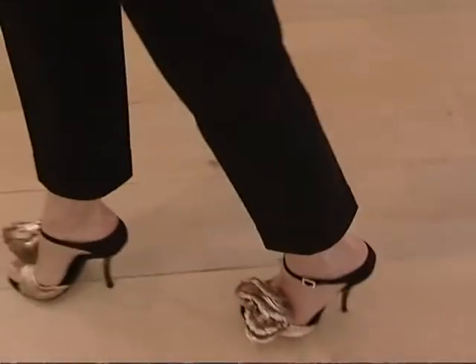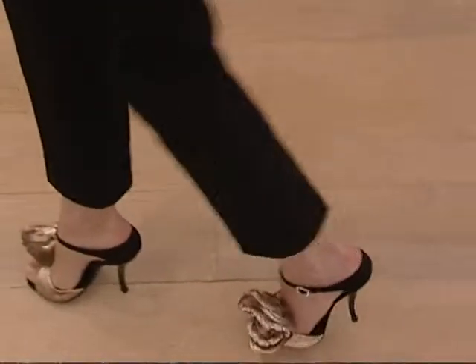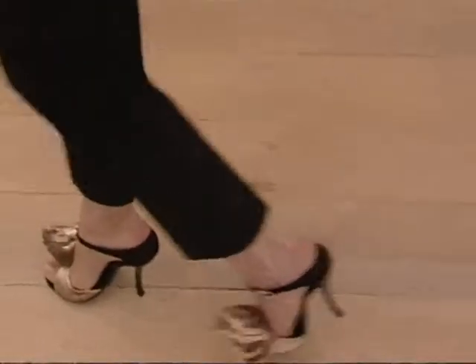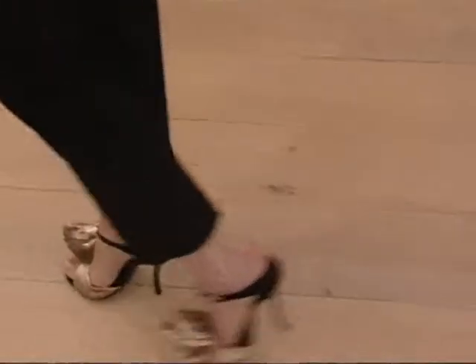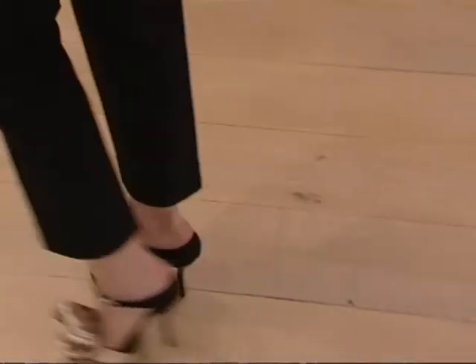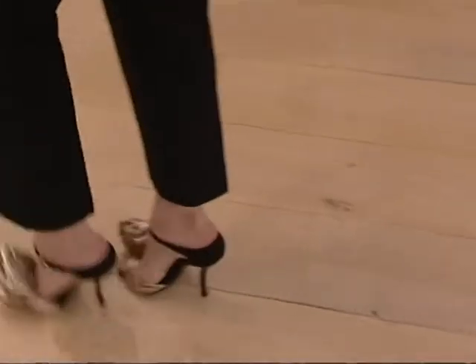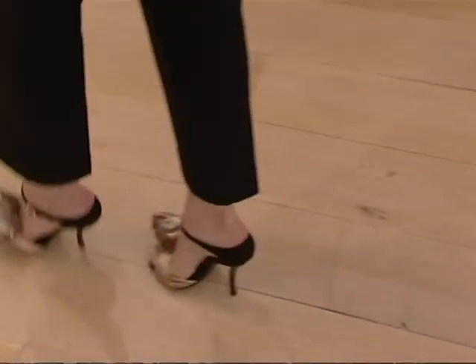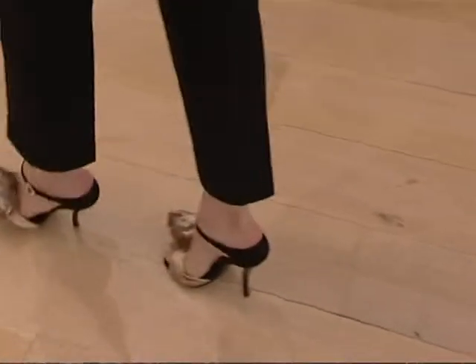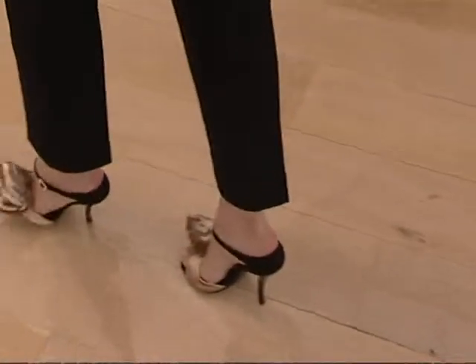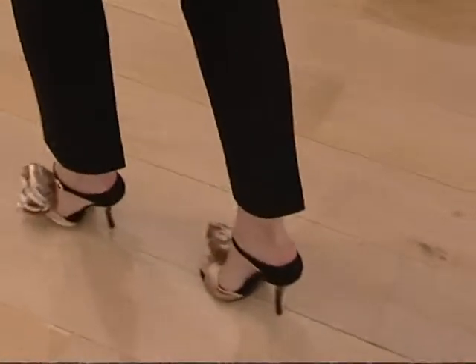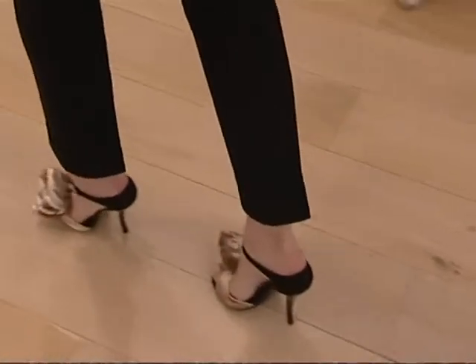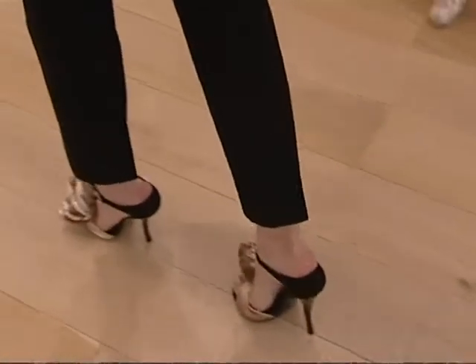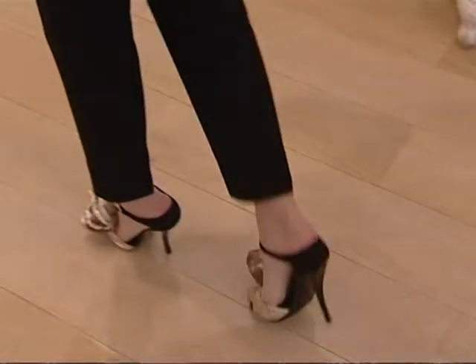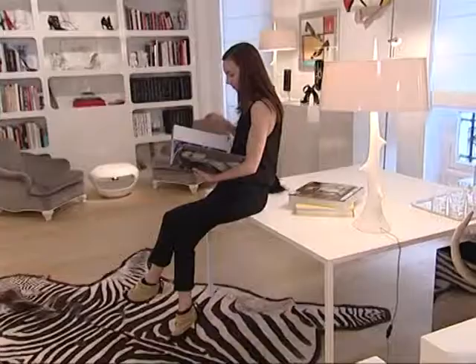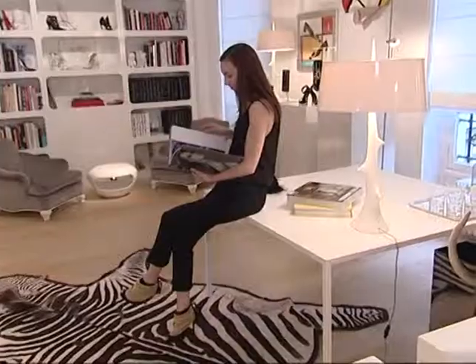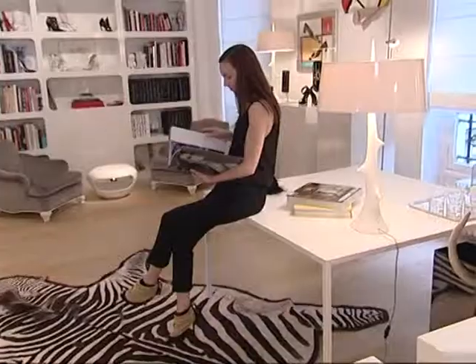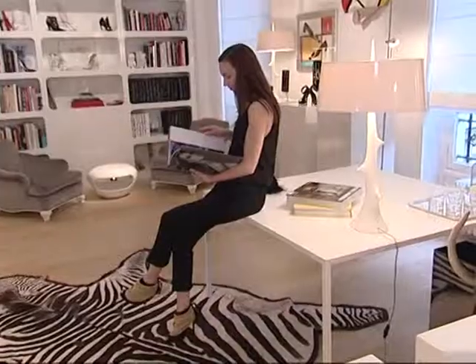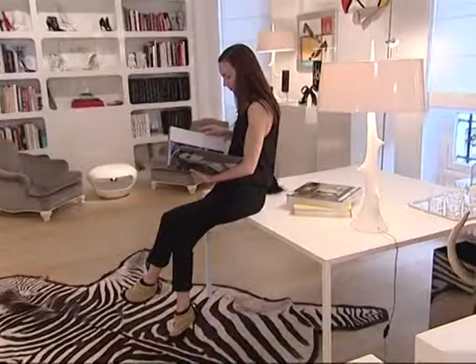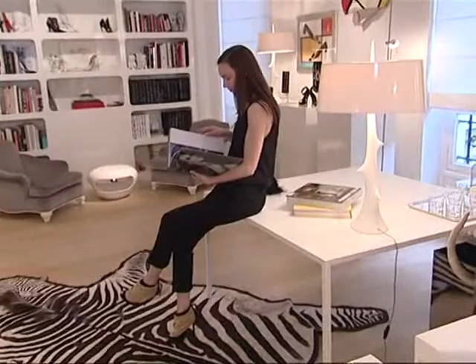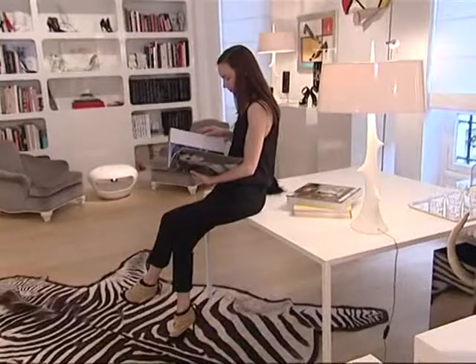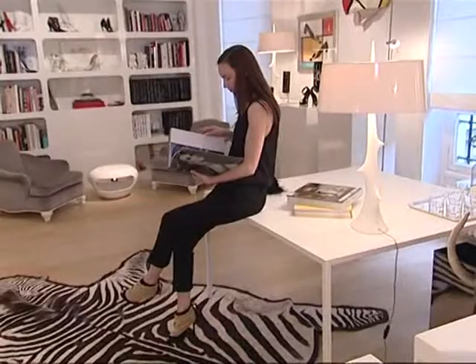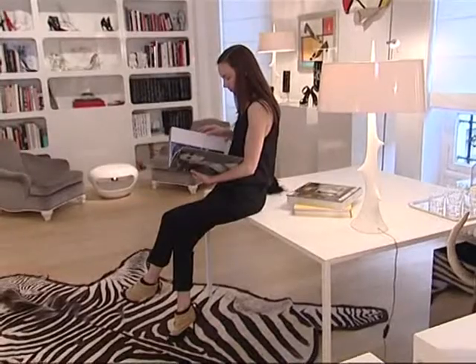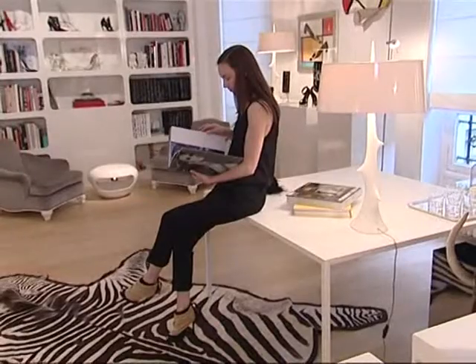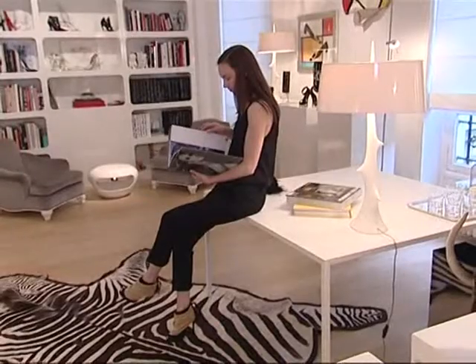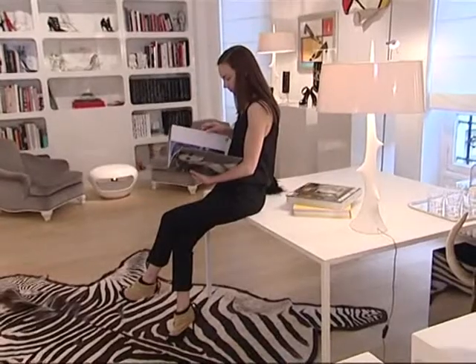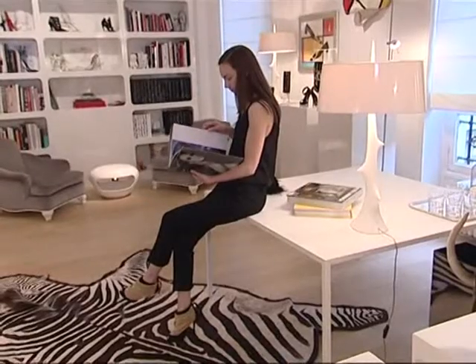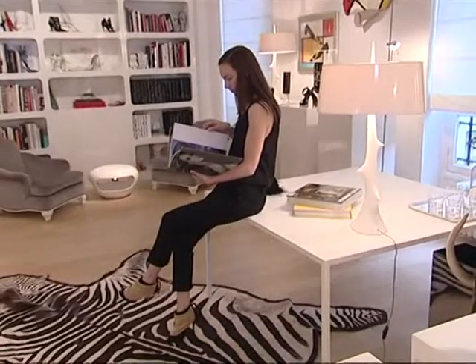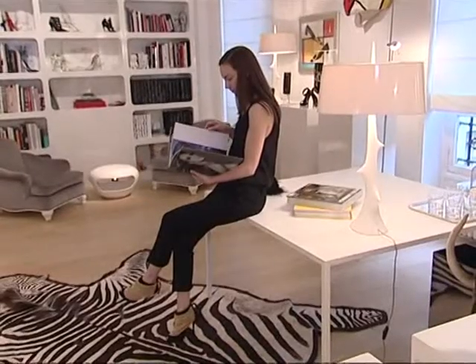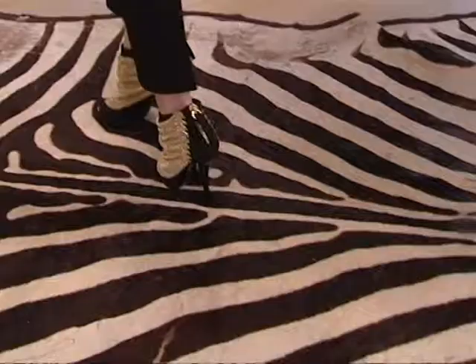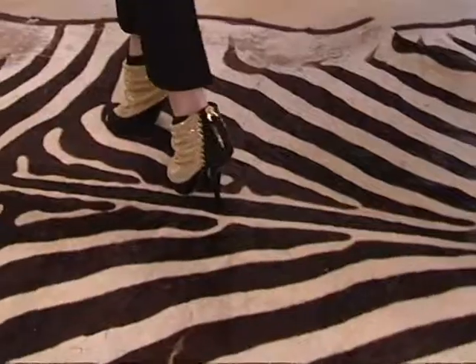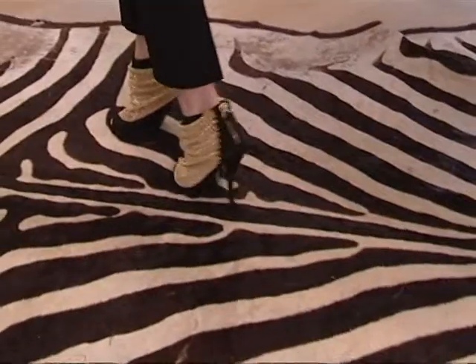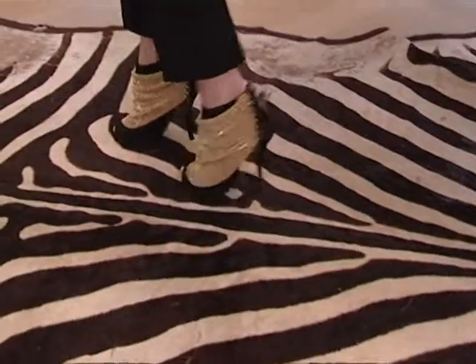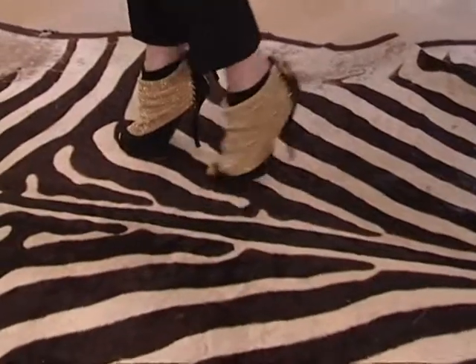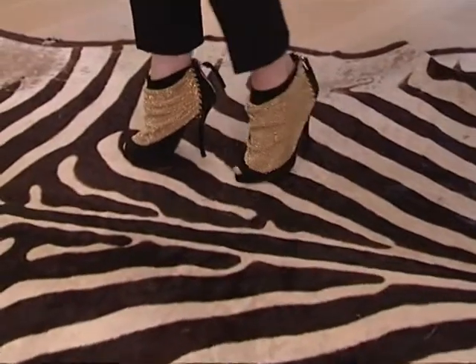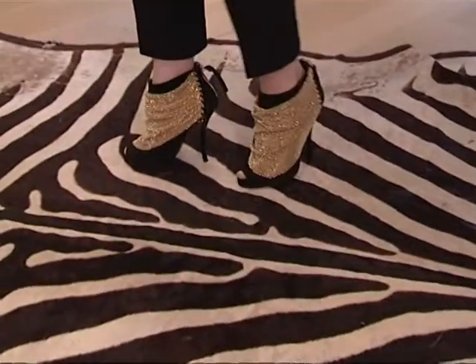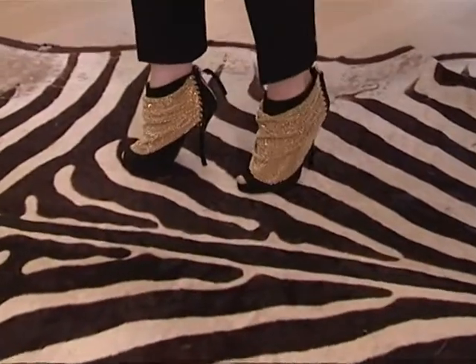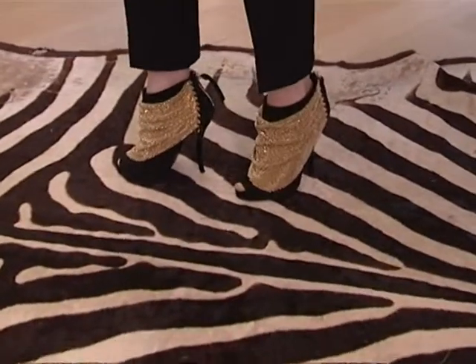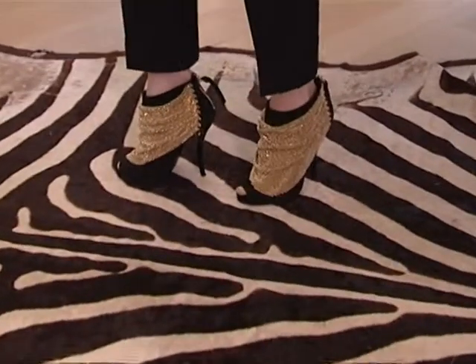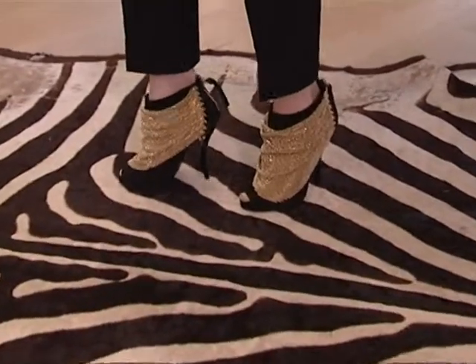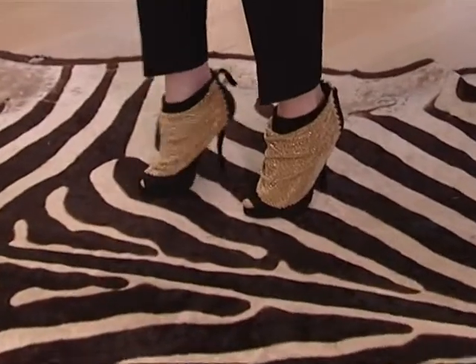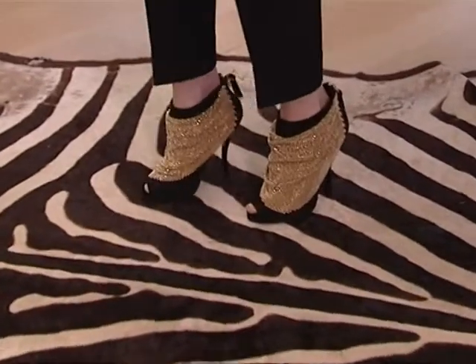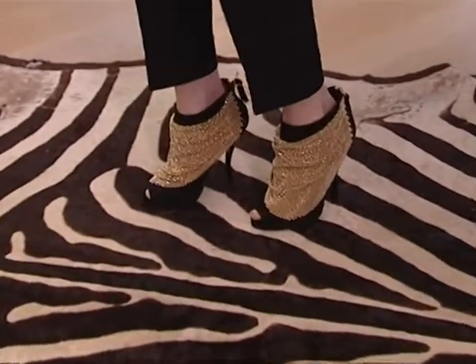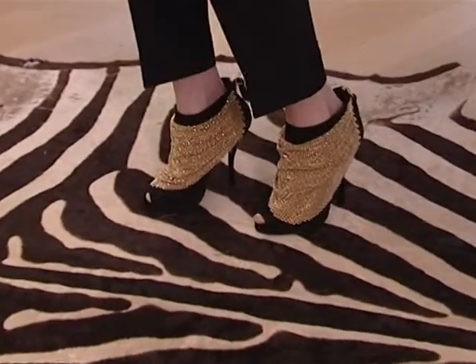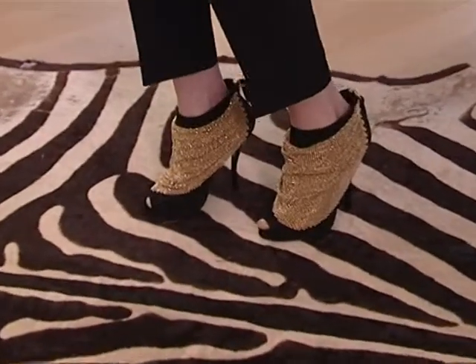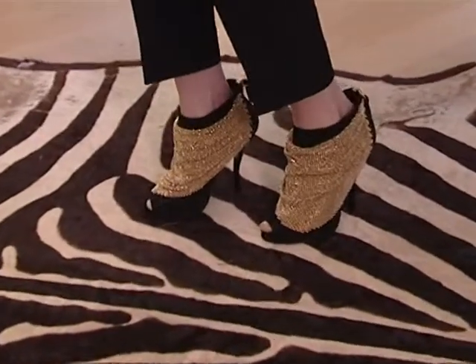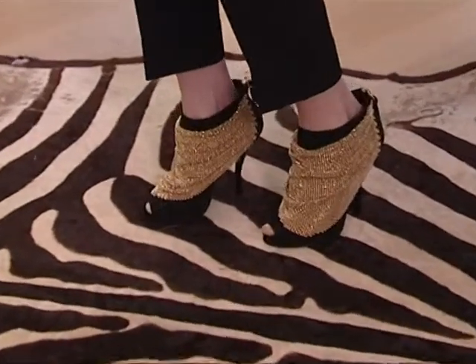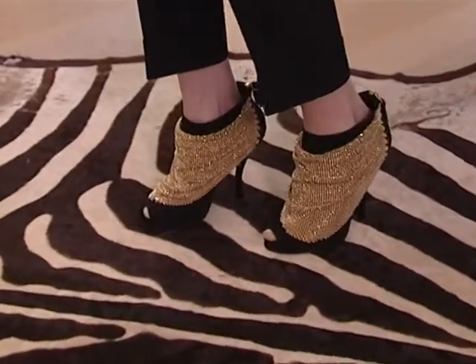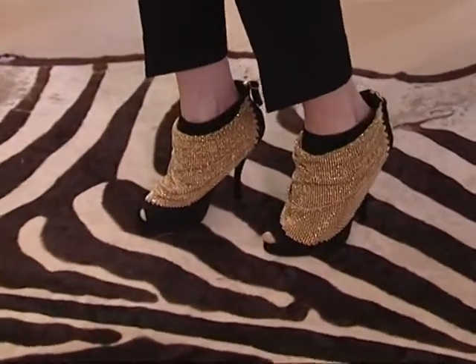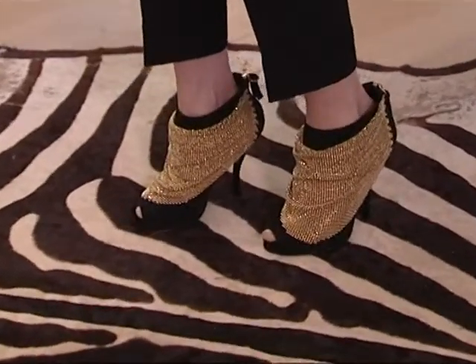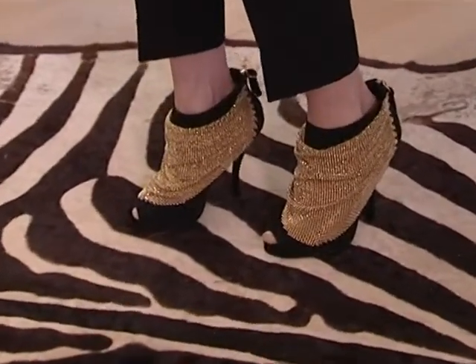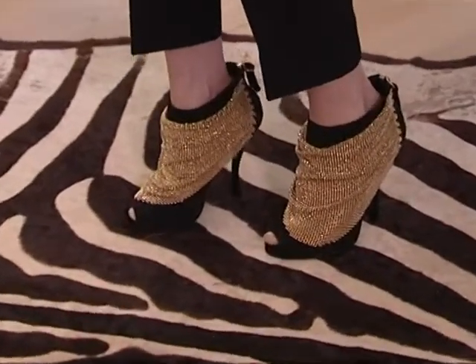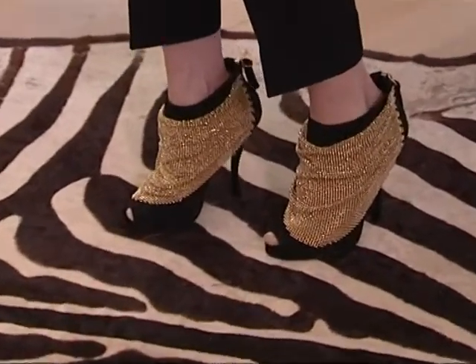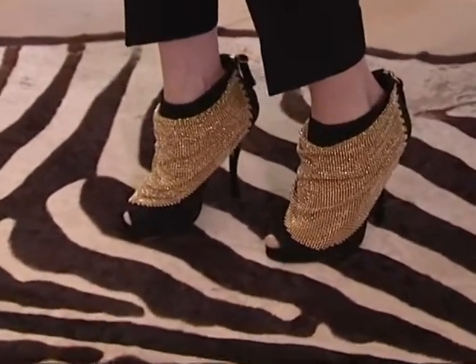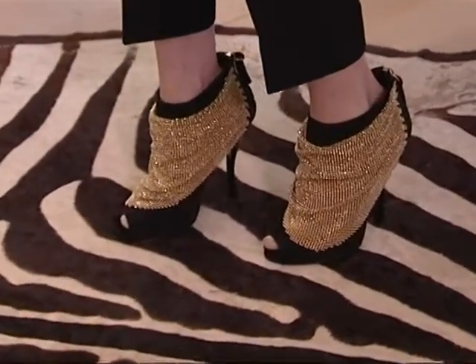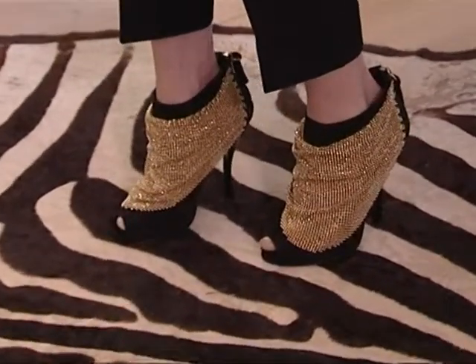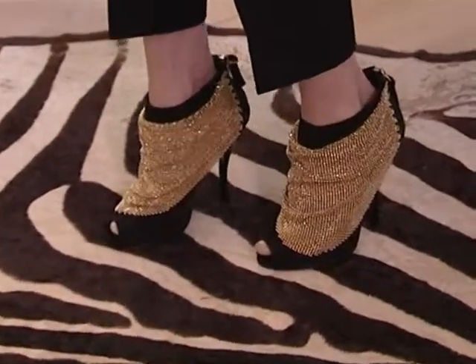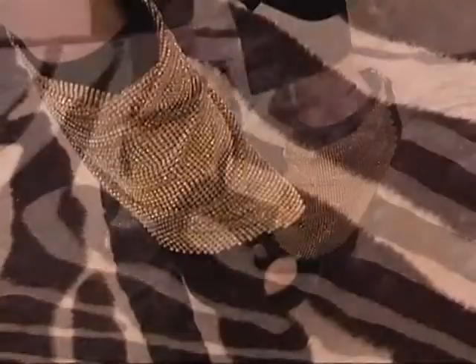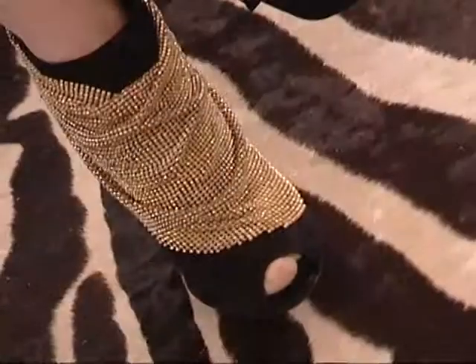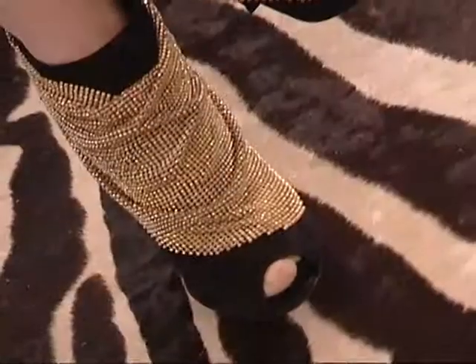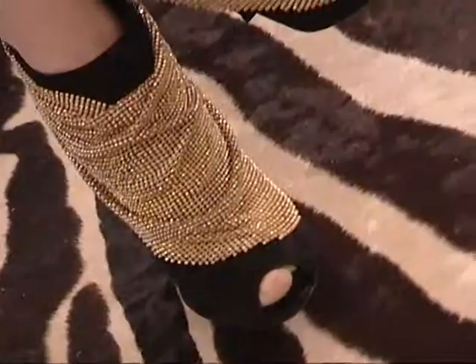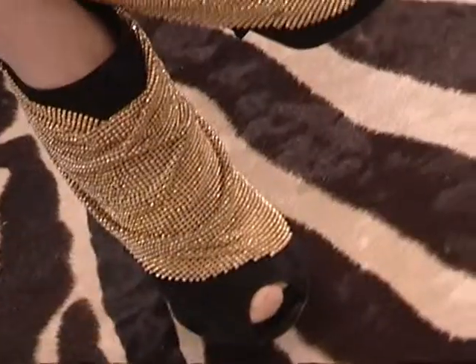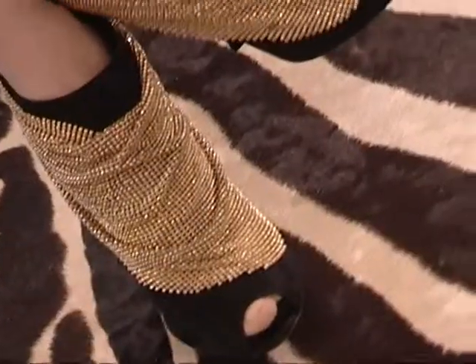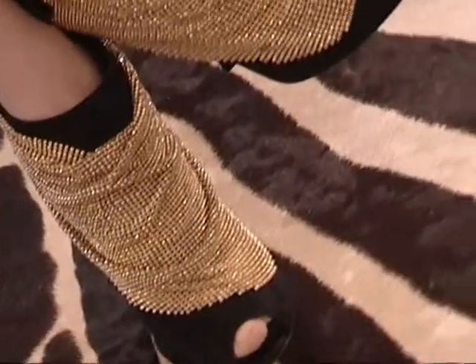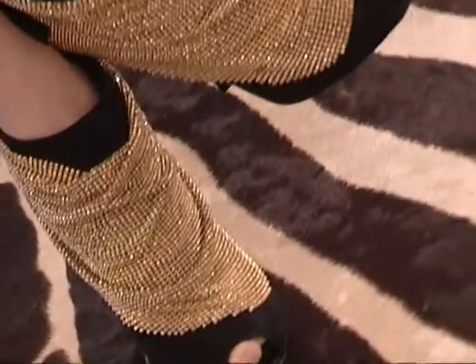We have a new shoe called Vertigo, which I wanted to design as a nod to the historical Virgil stiletto created by Roger Vivier.